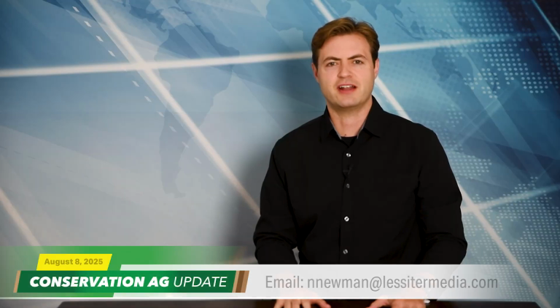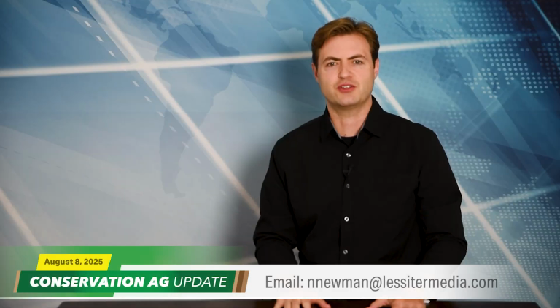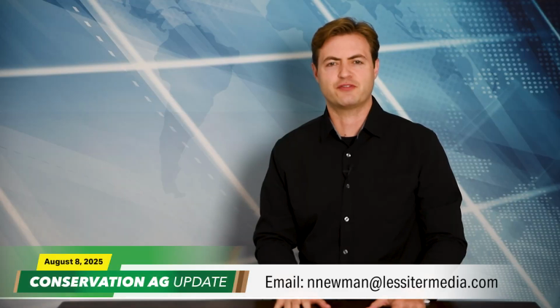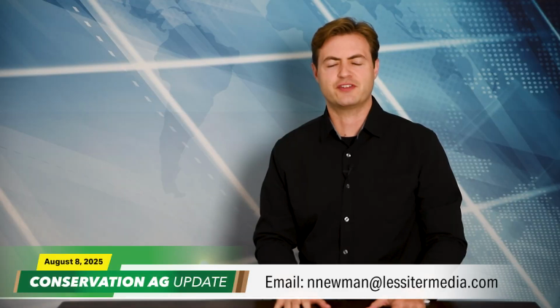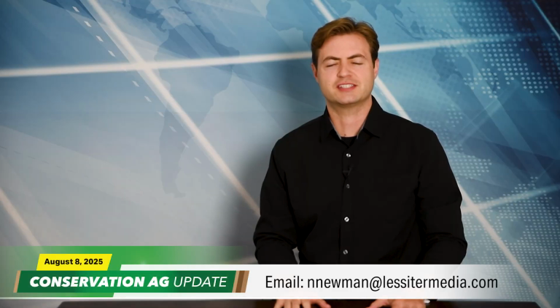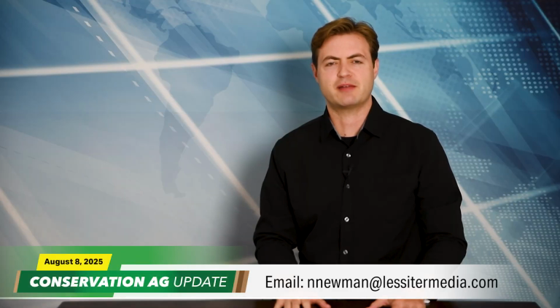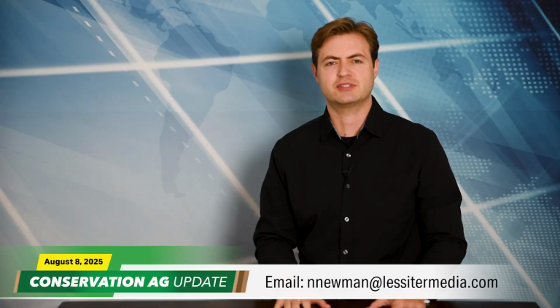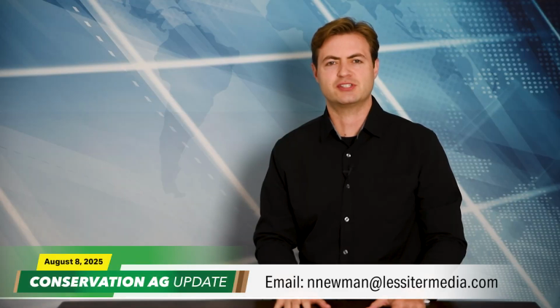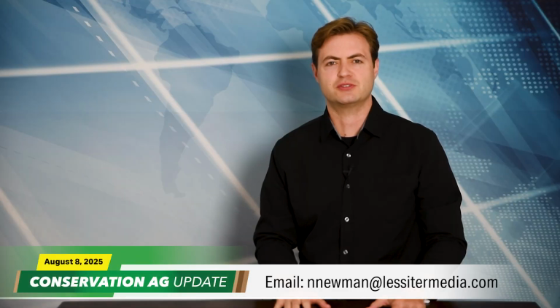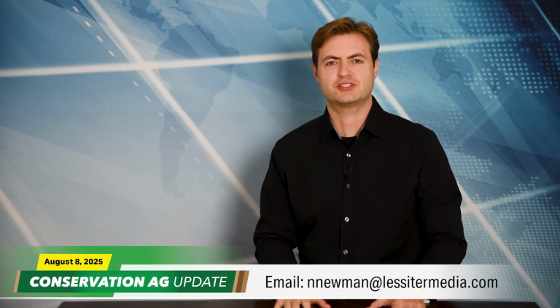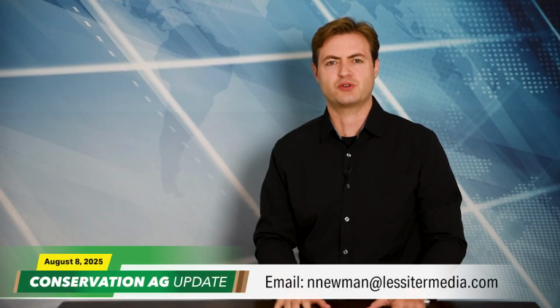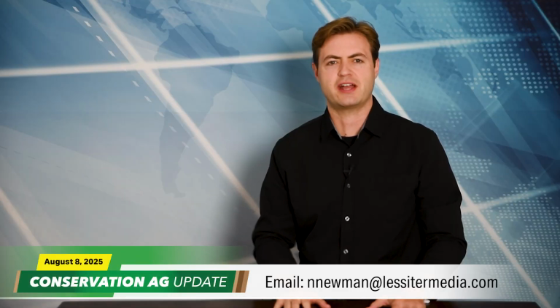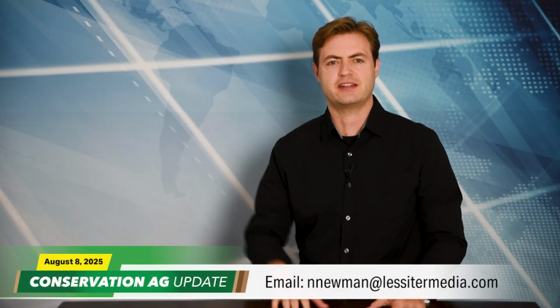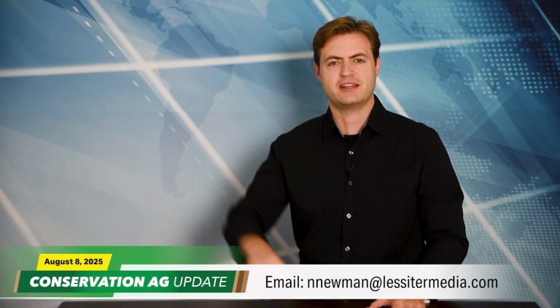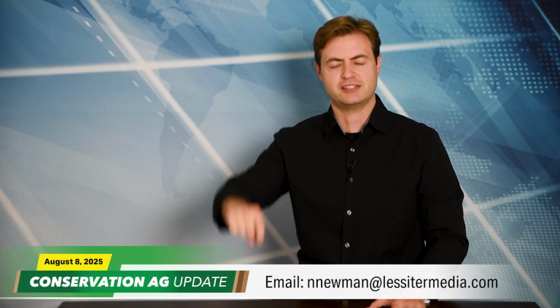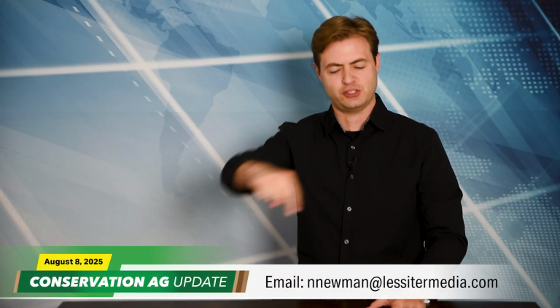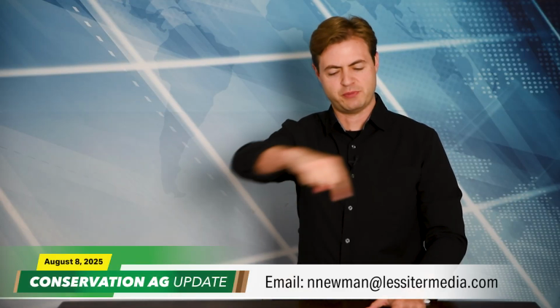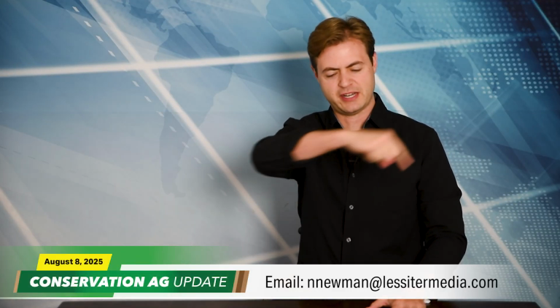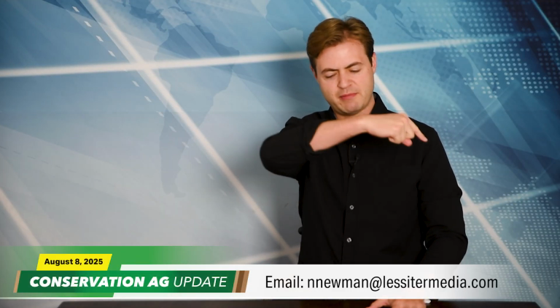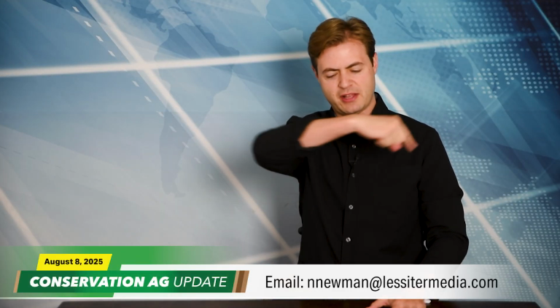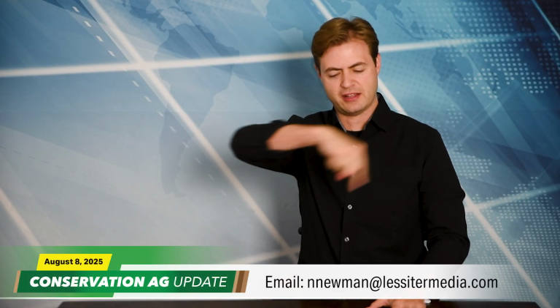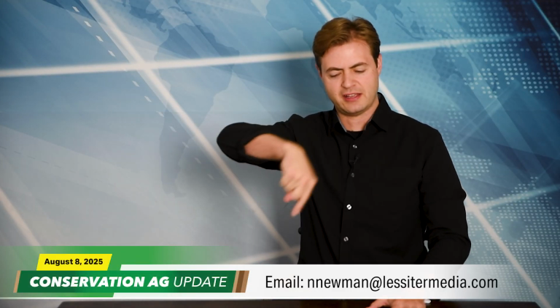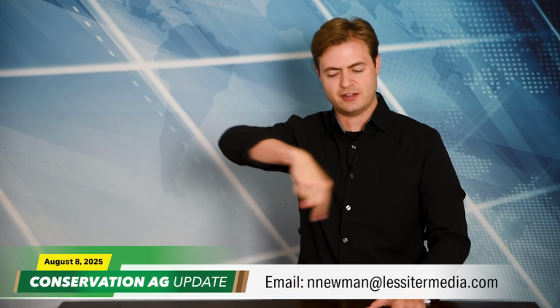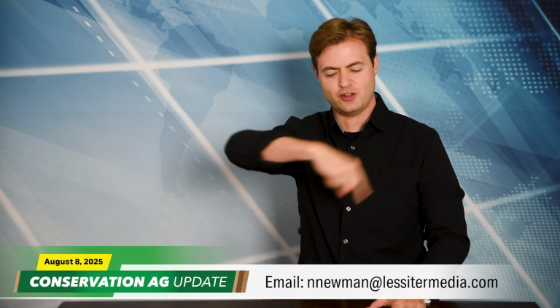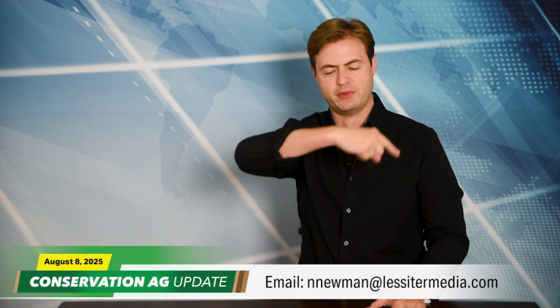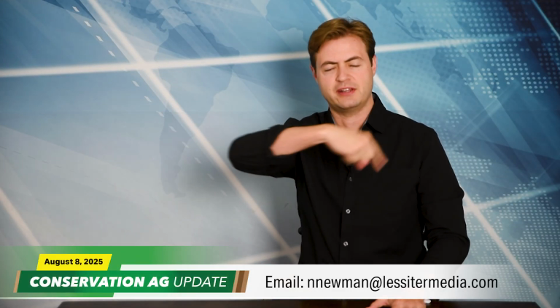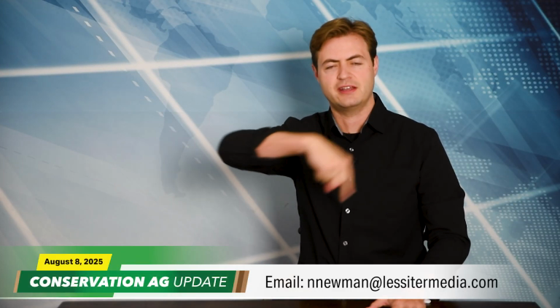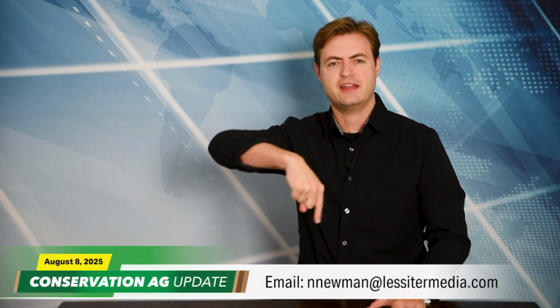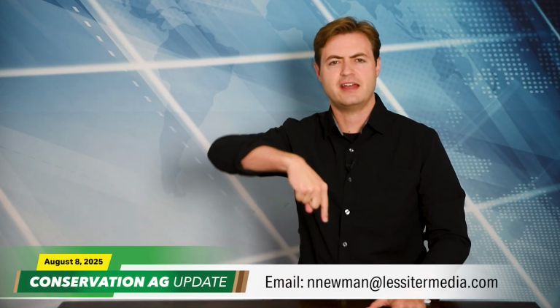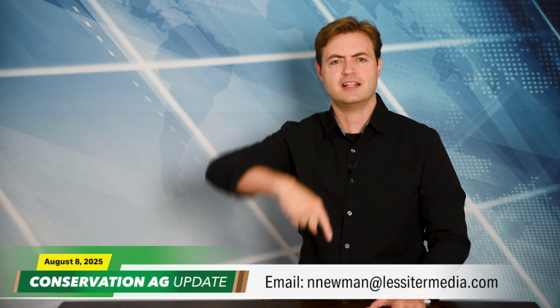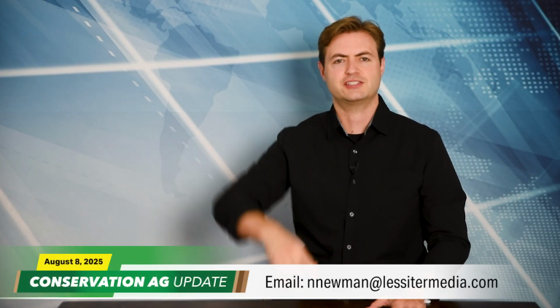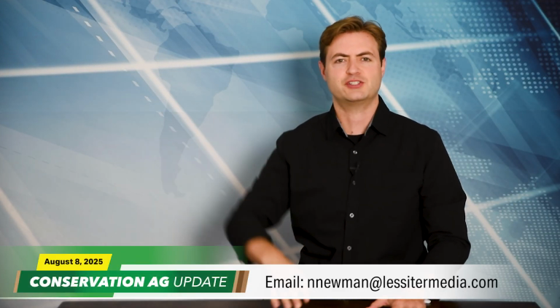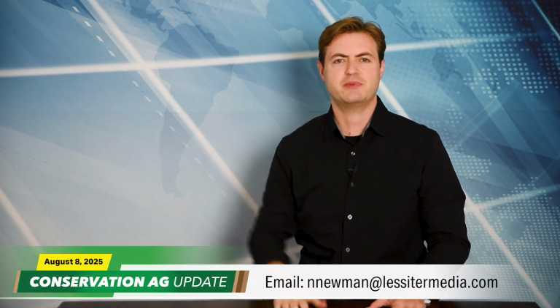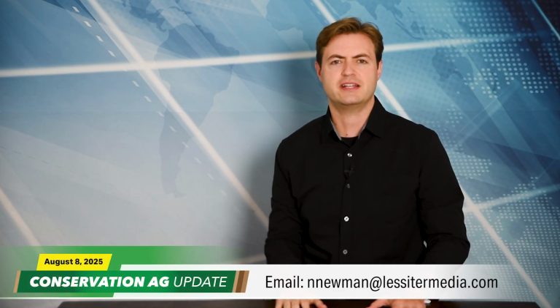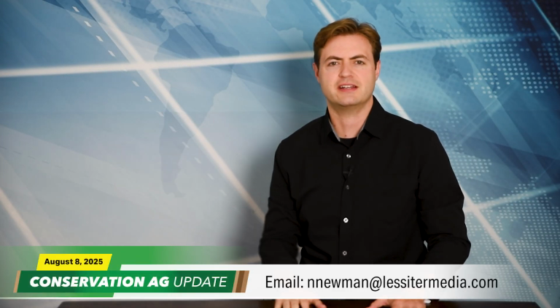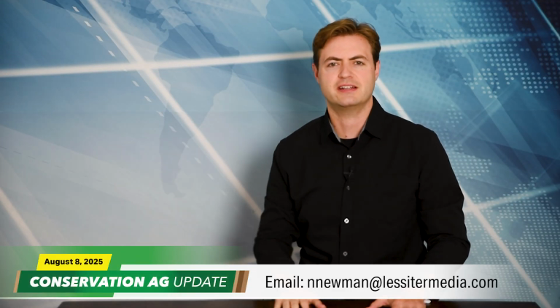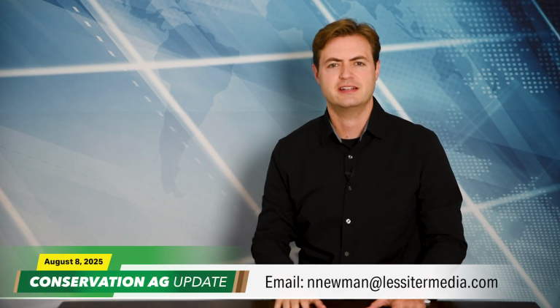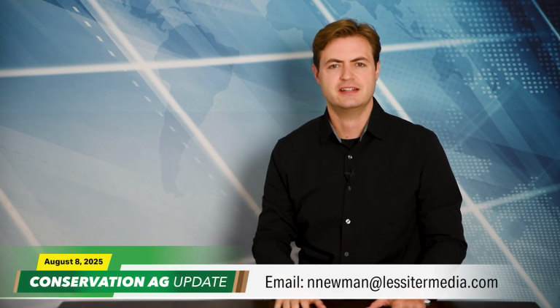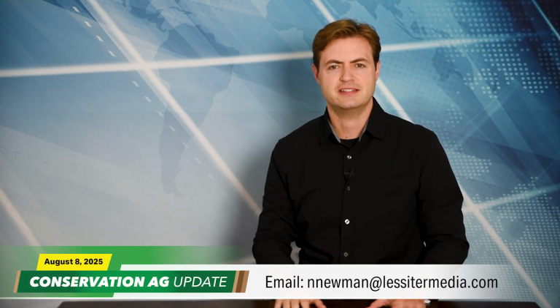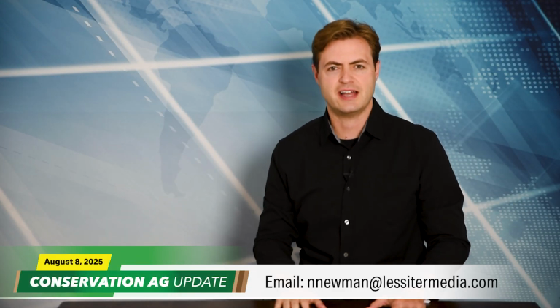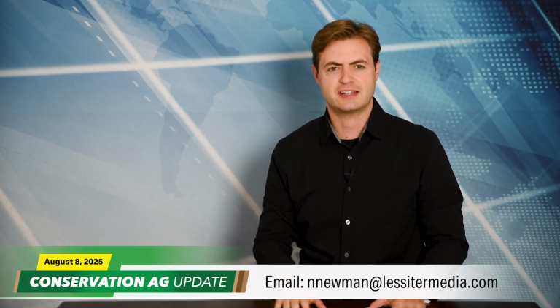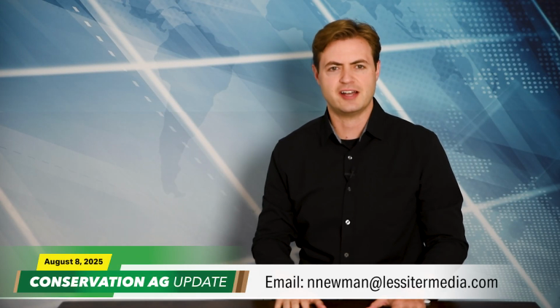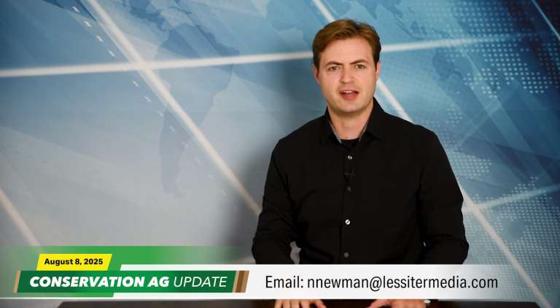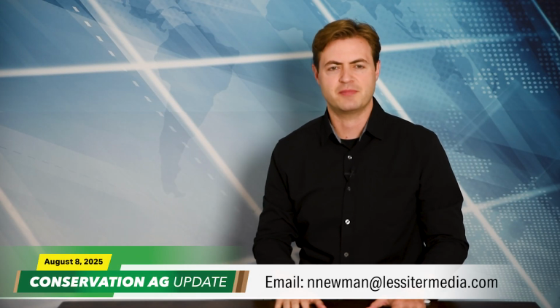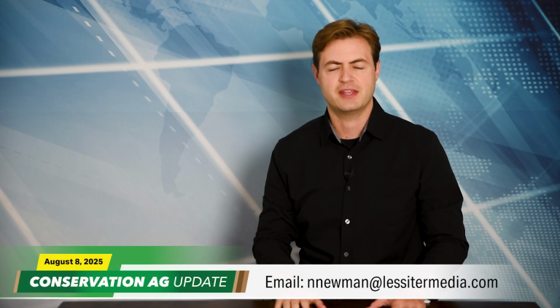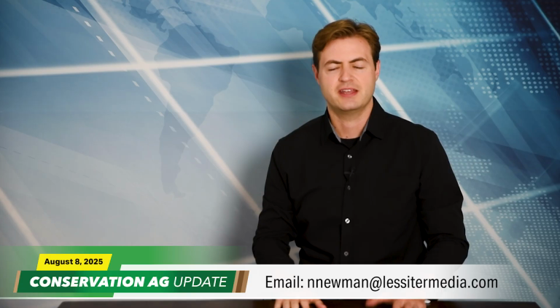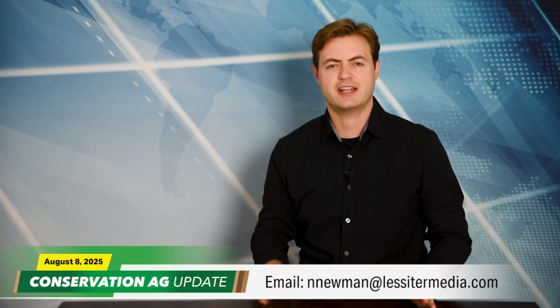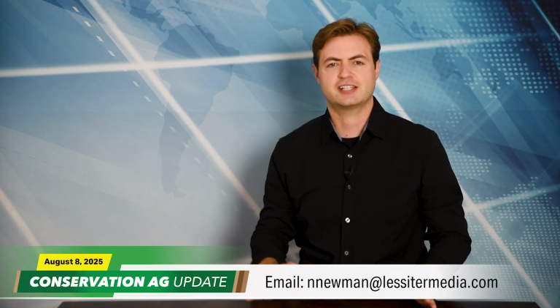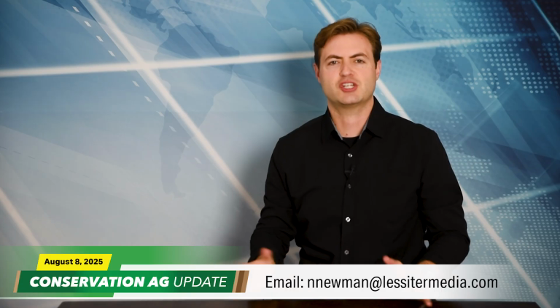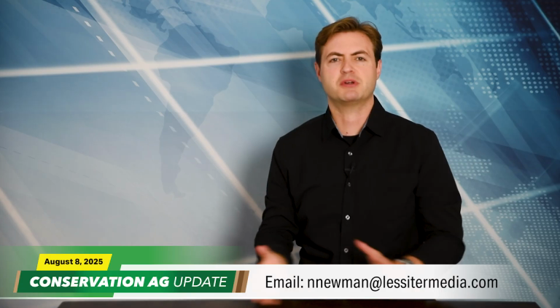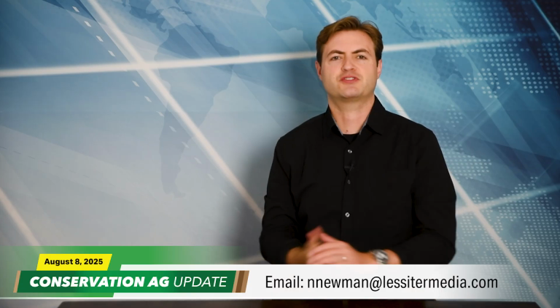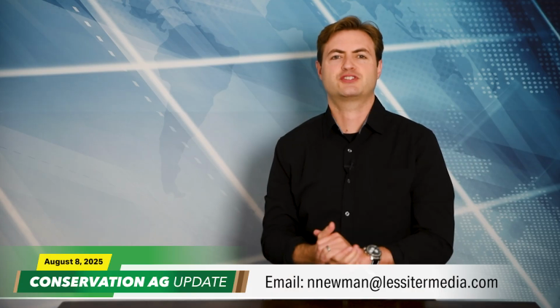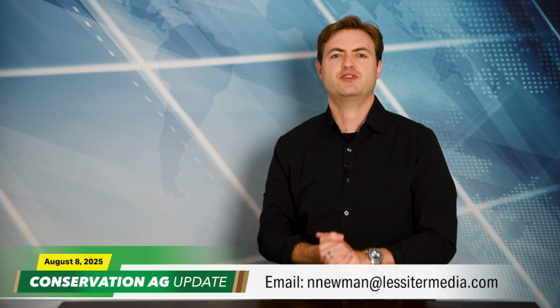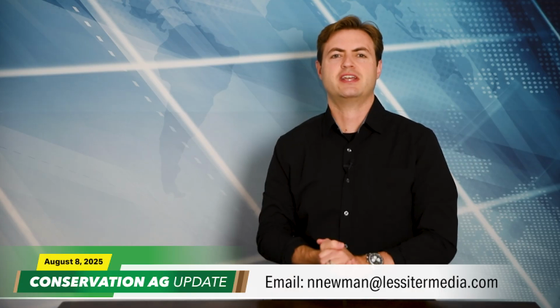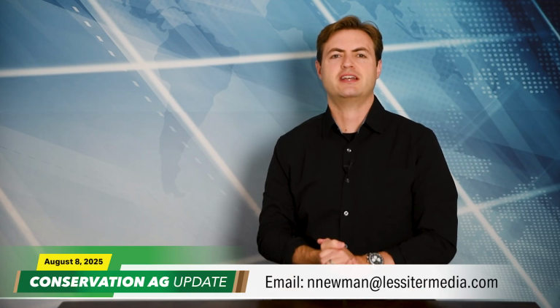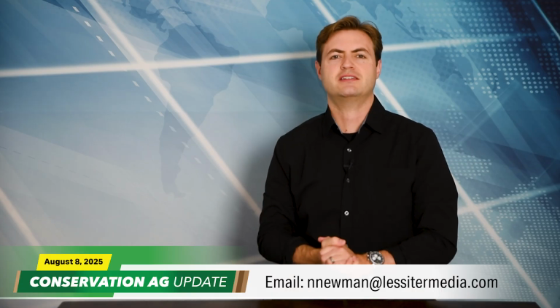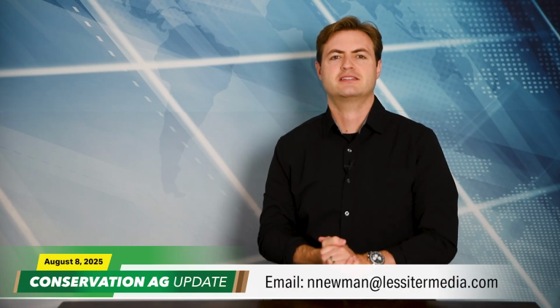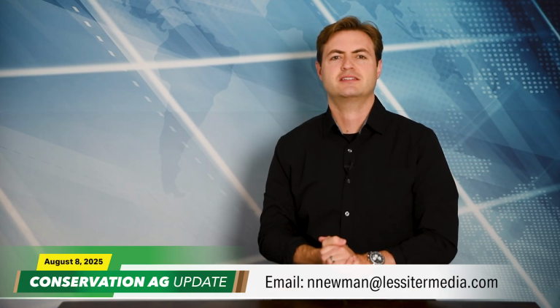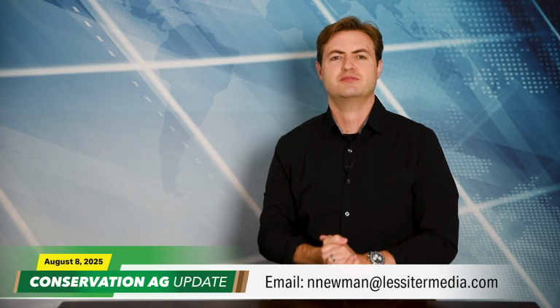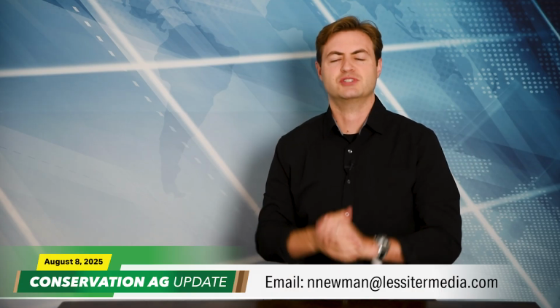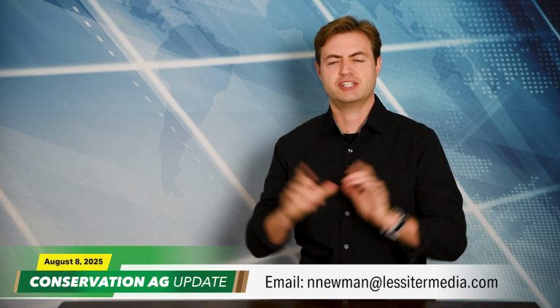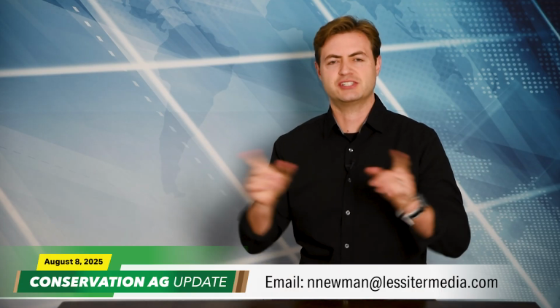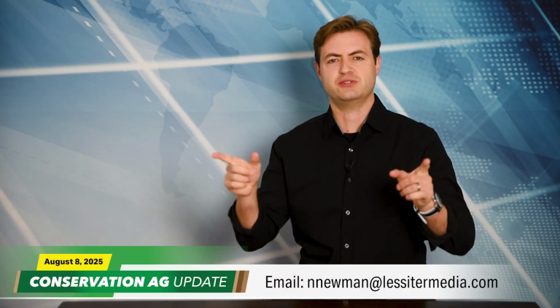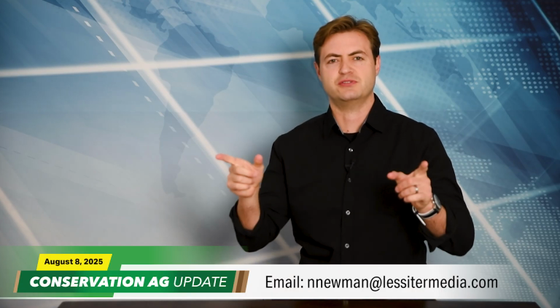That'll do it for this episode. Story idea? Shoot me an email at innewman@lessorimedia.com. Thanks so much for tuning in. We'll see you soon. Have a great day.